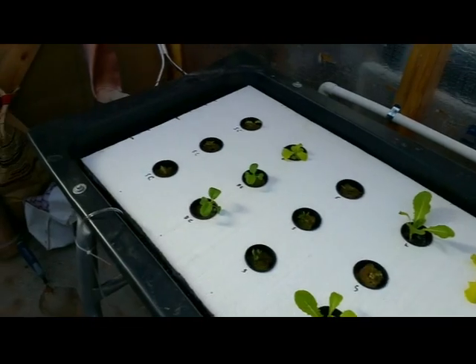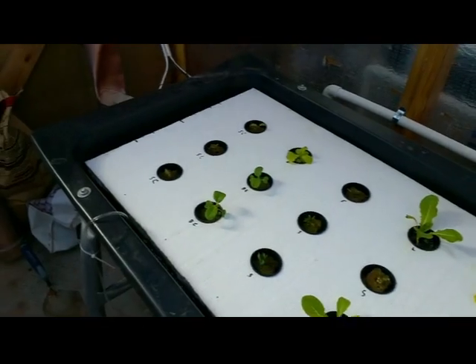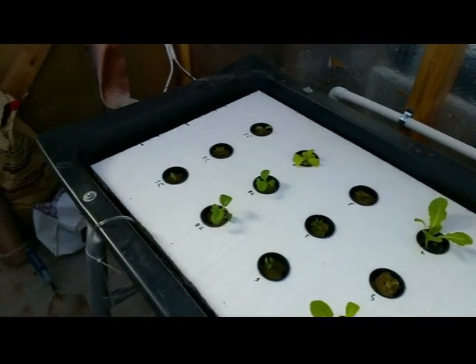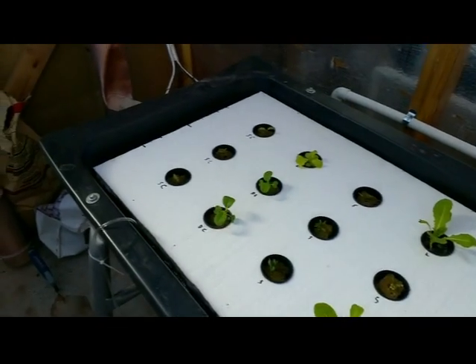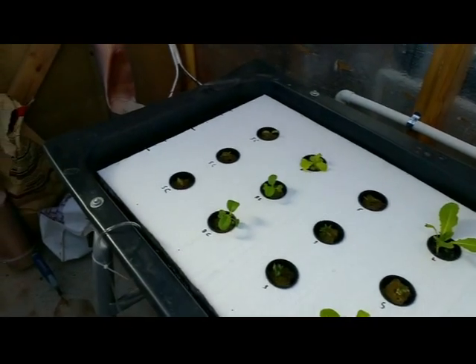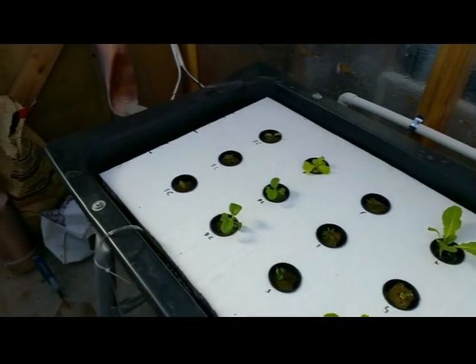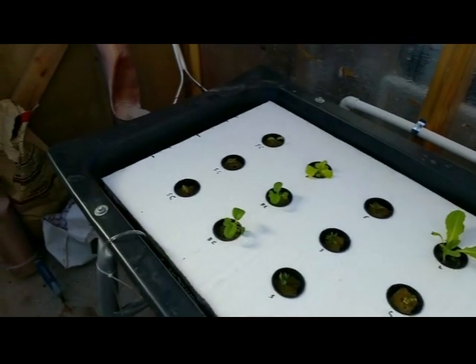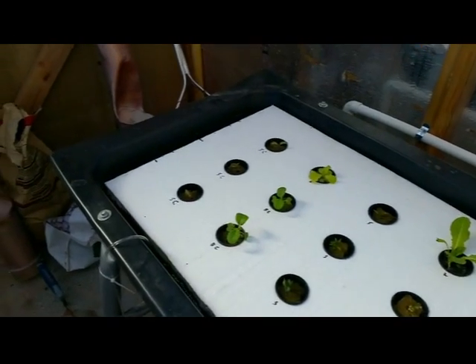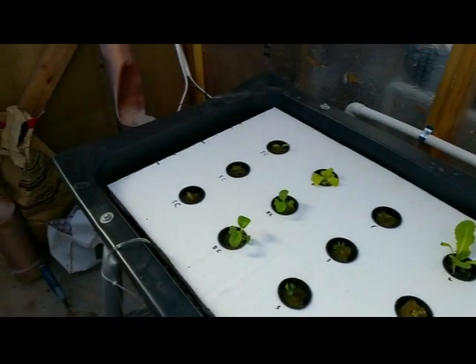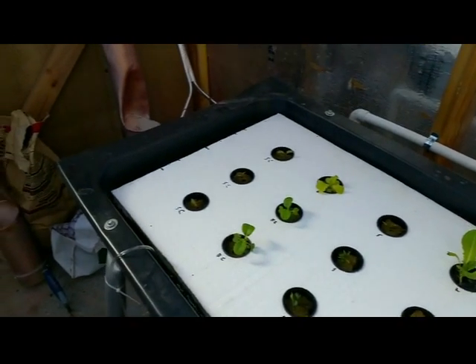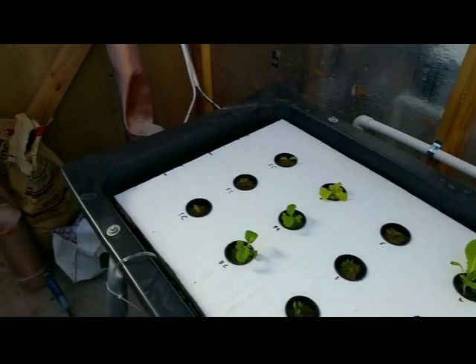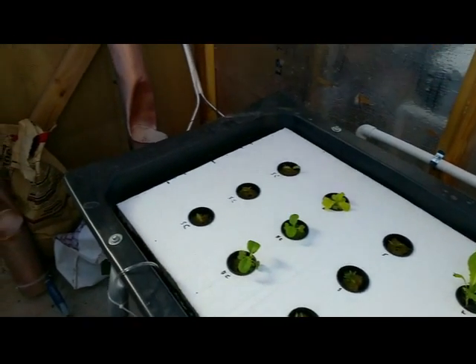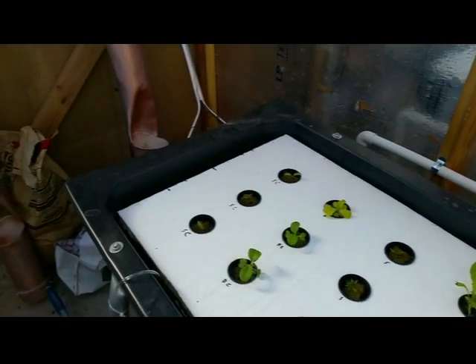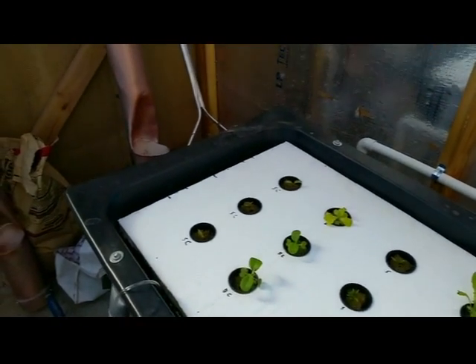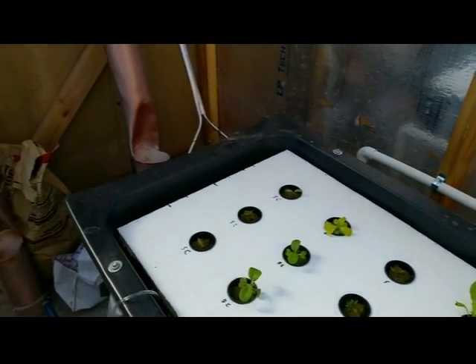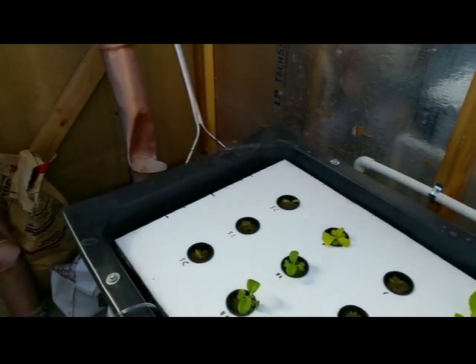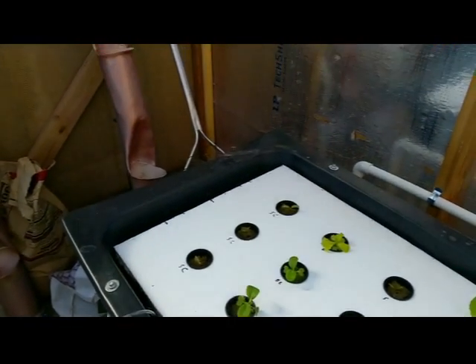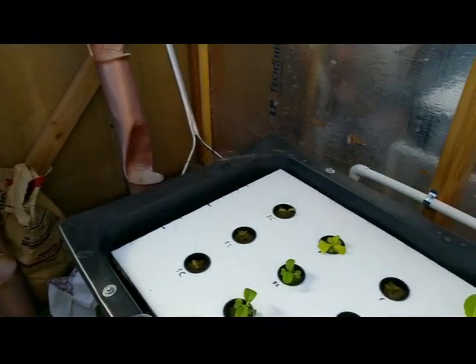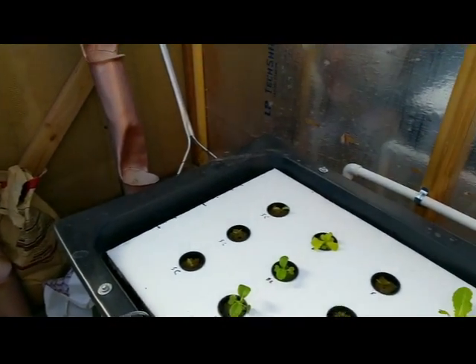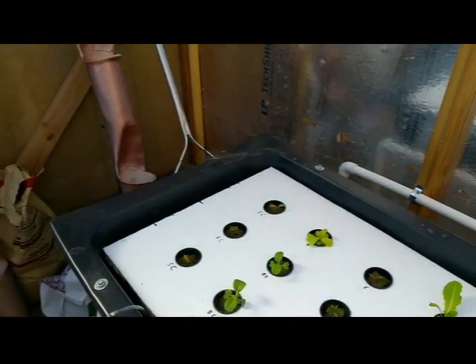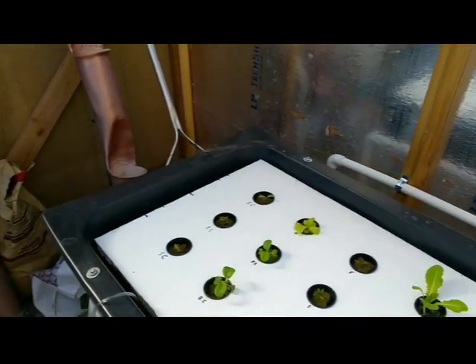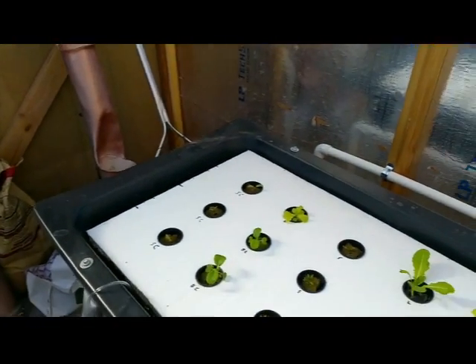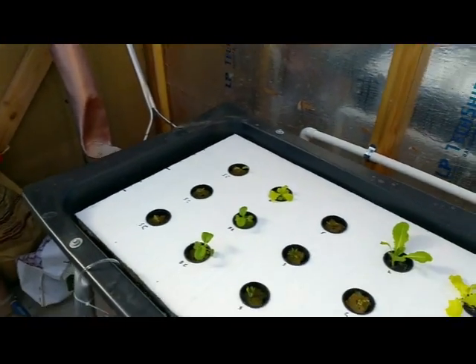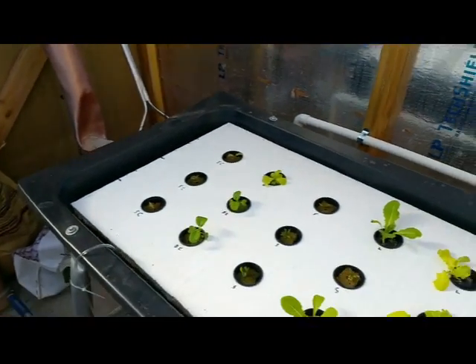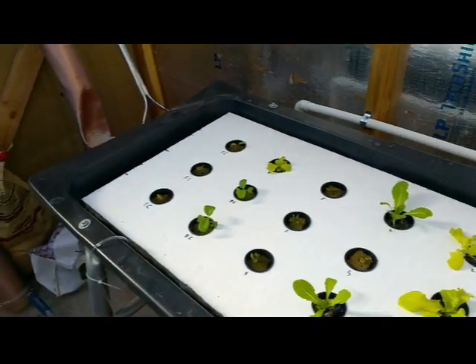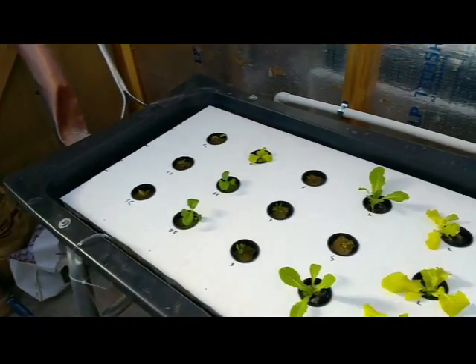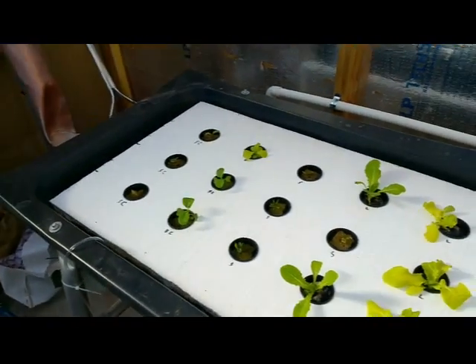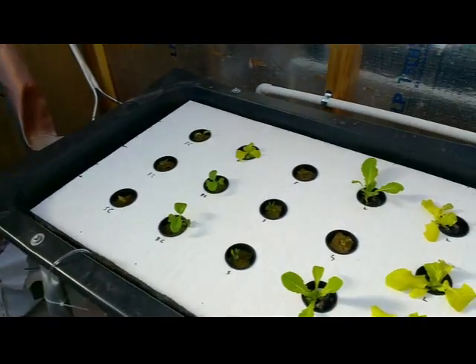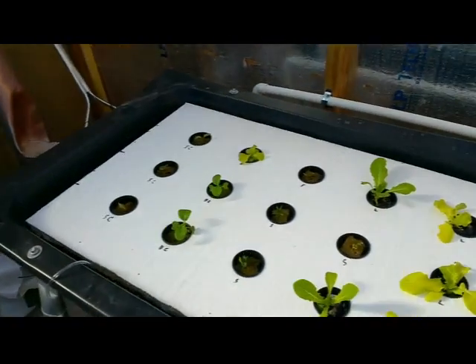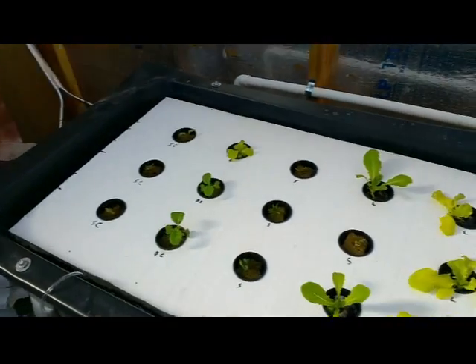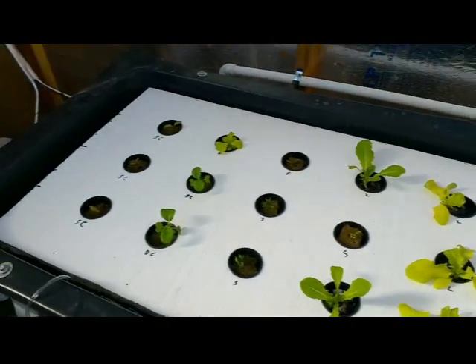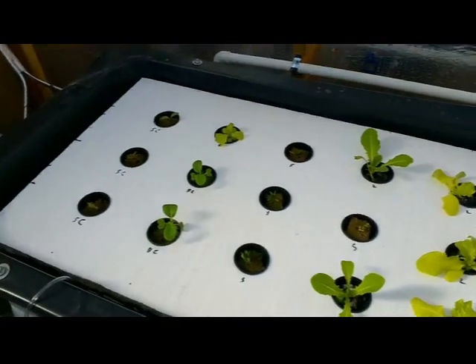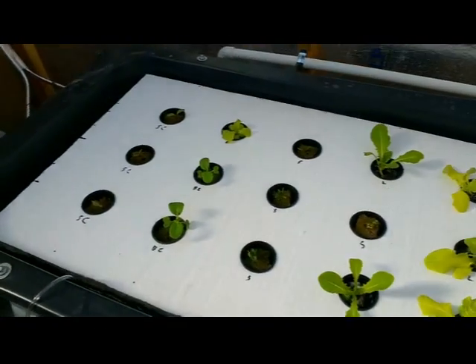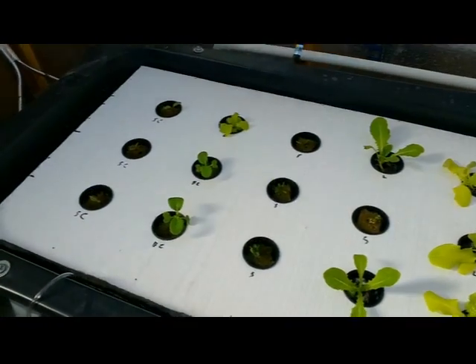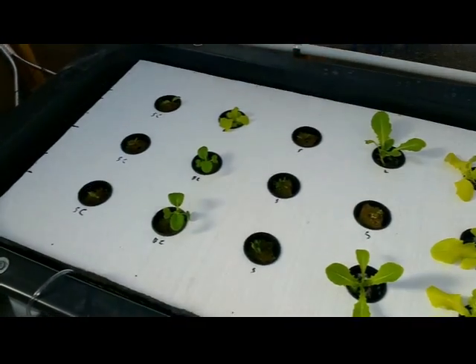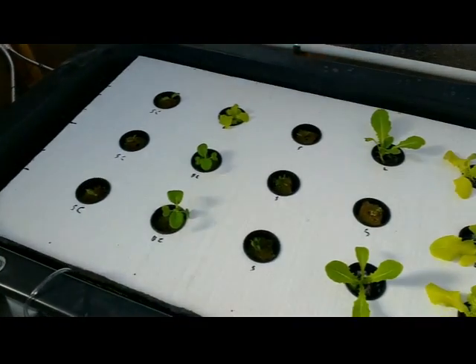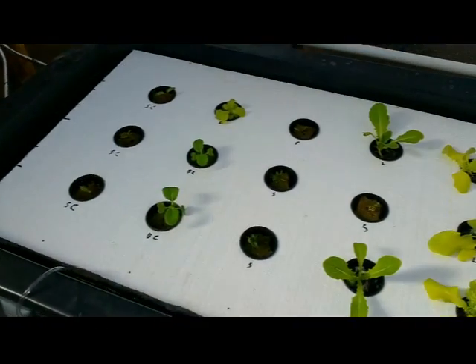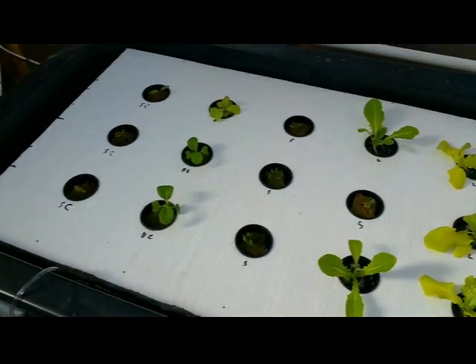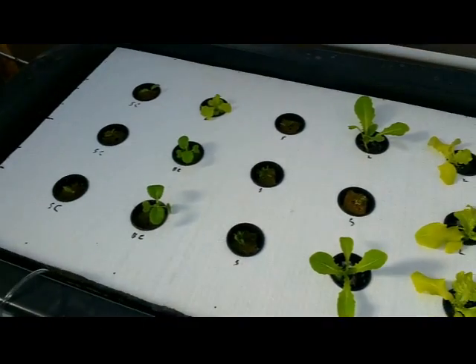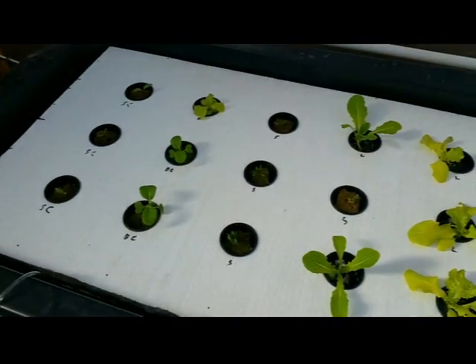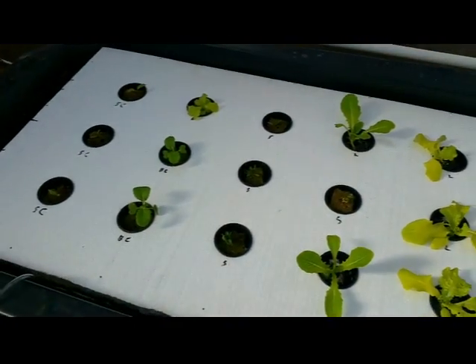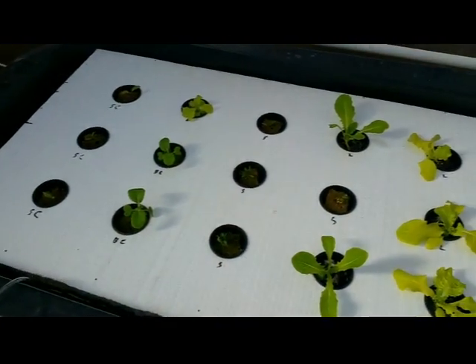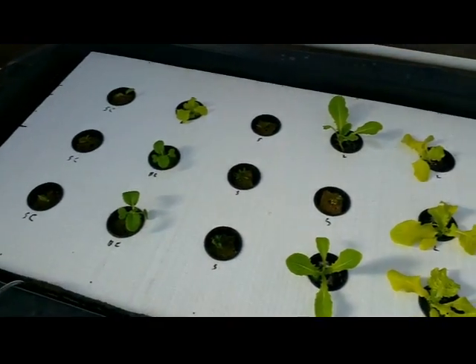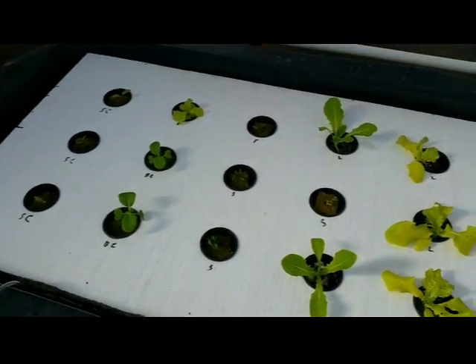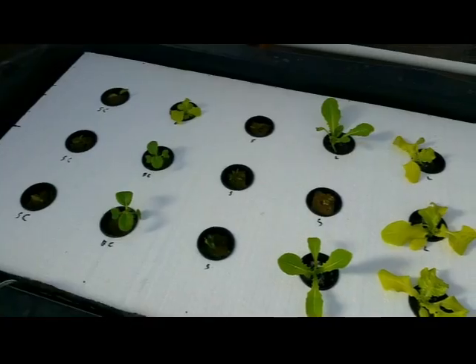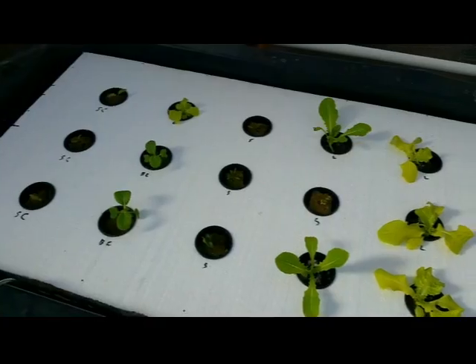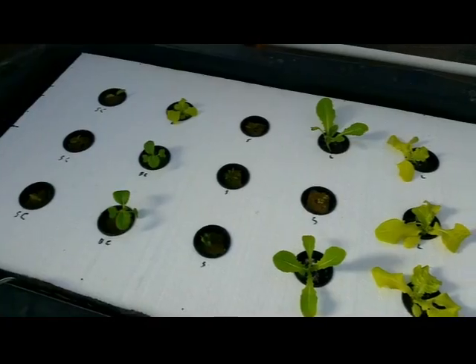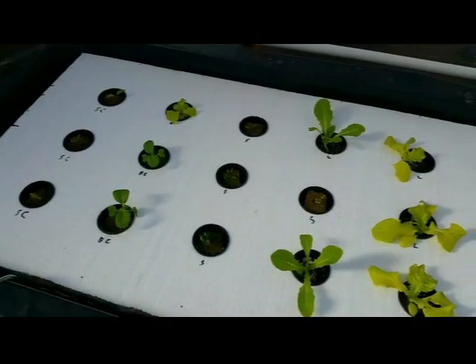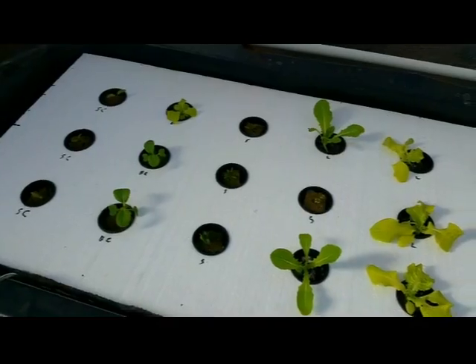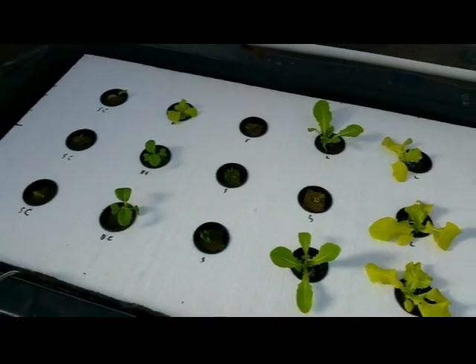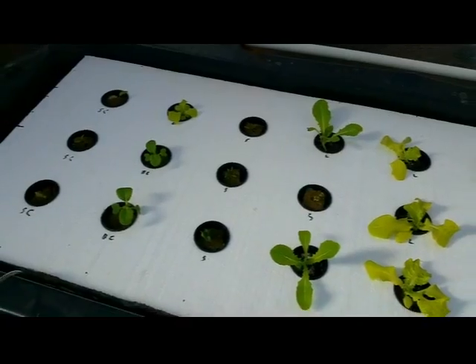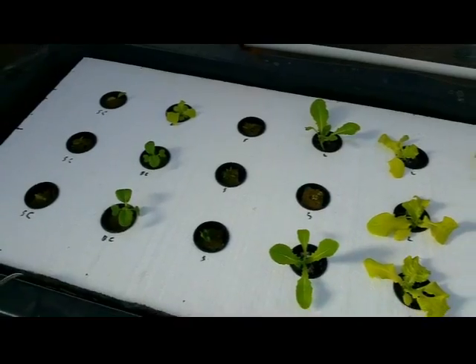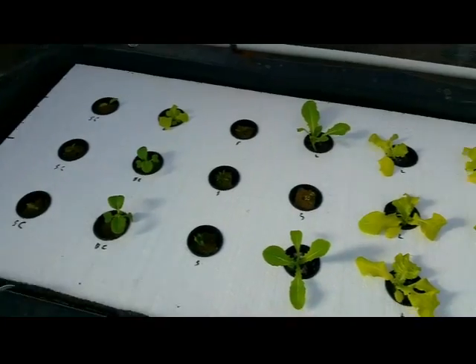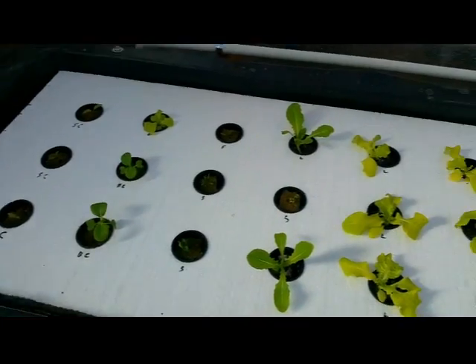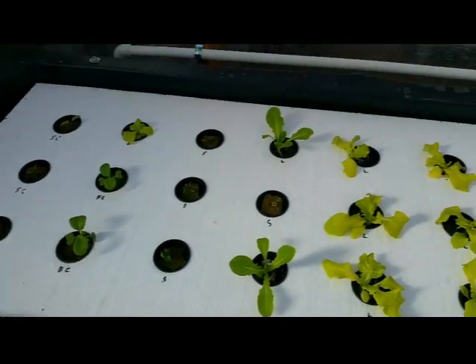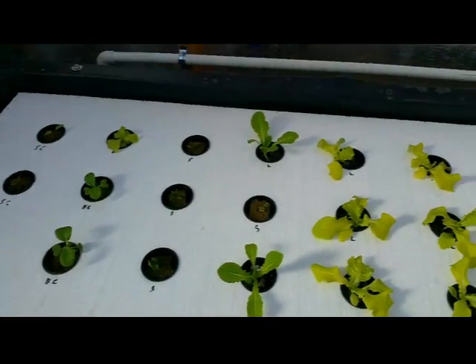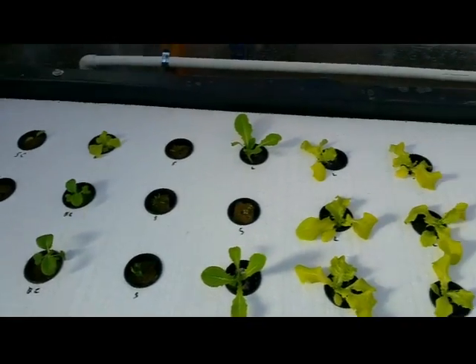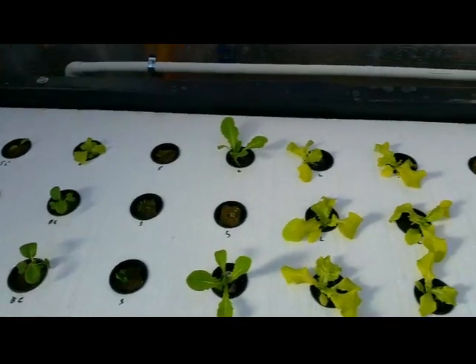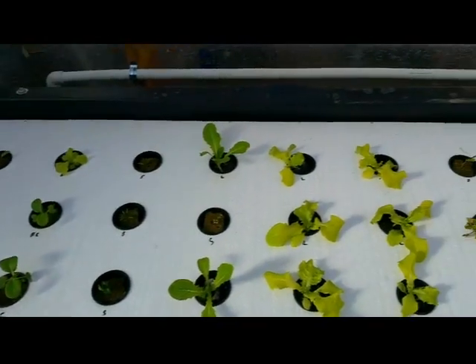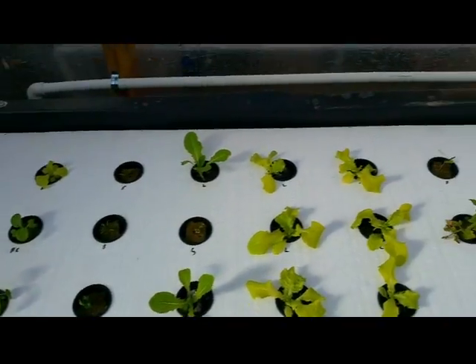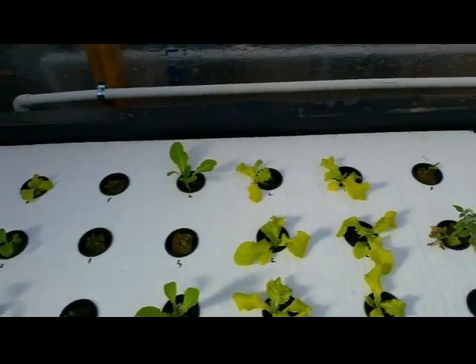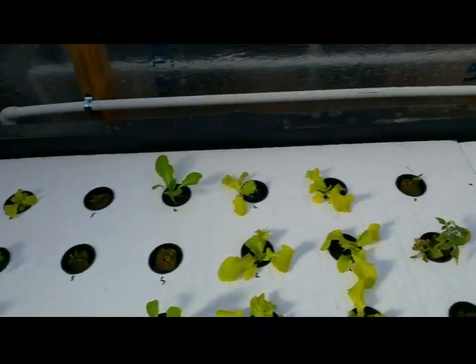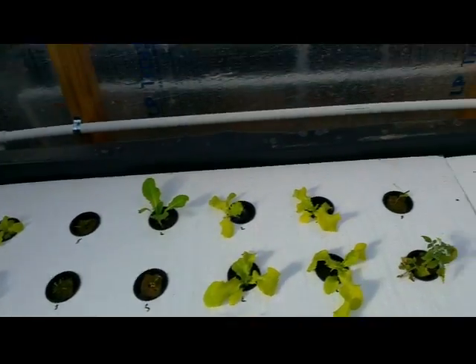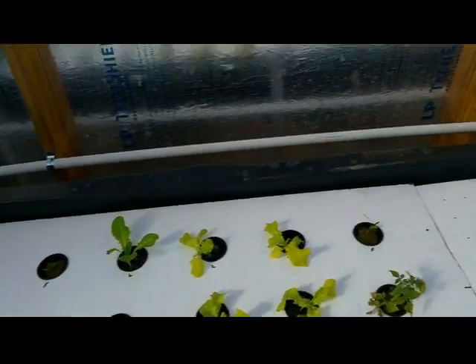Some broccoli and Swiss chard coming up. The spinach looks like it finally might start to be taking off — I was having some real trouble with the spinach catching.